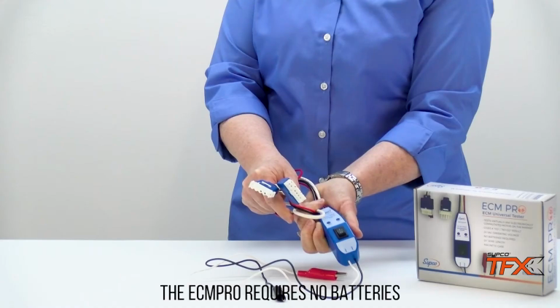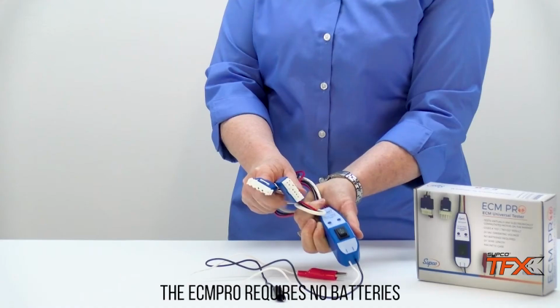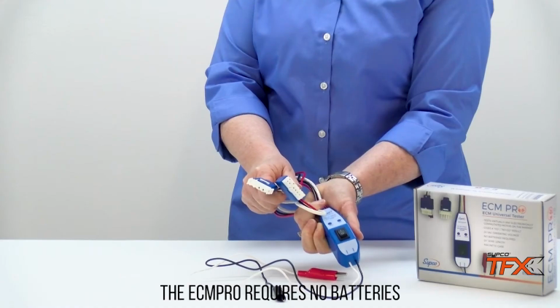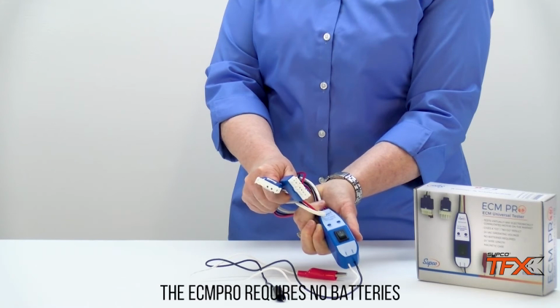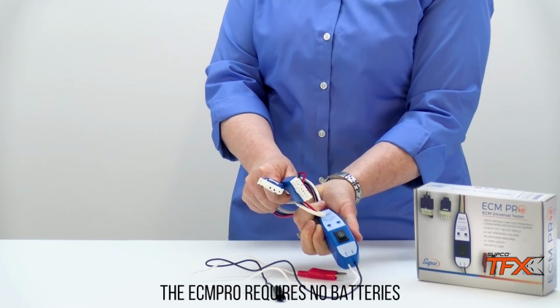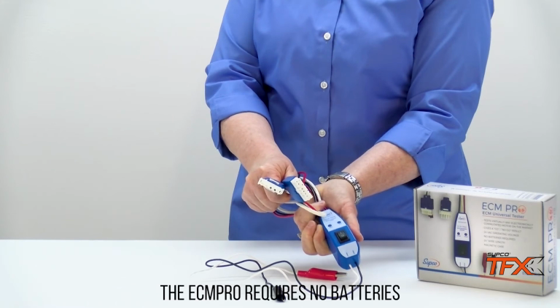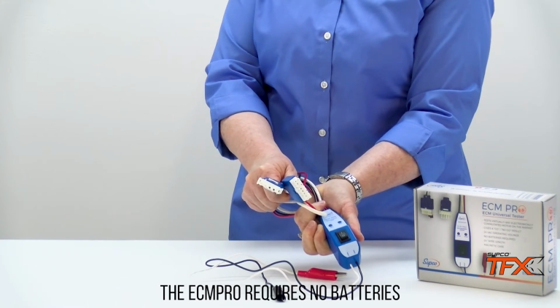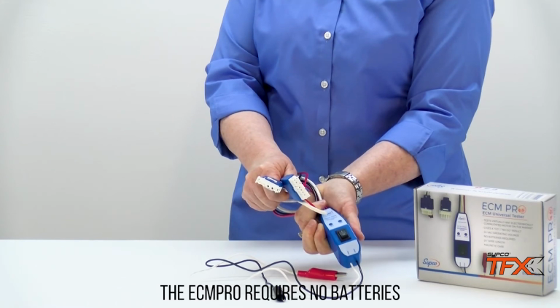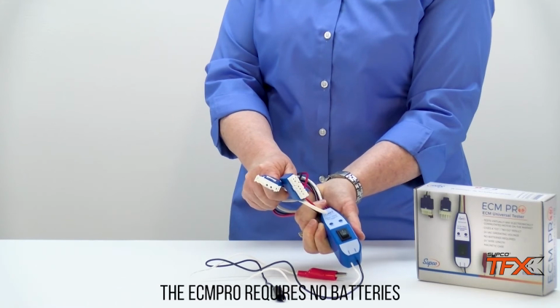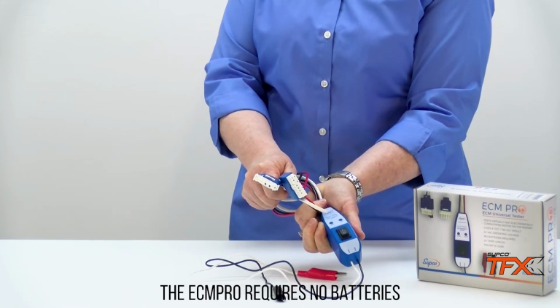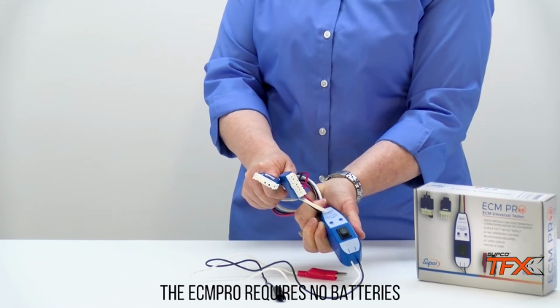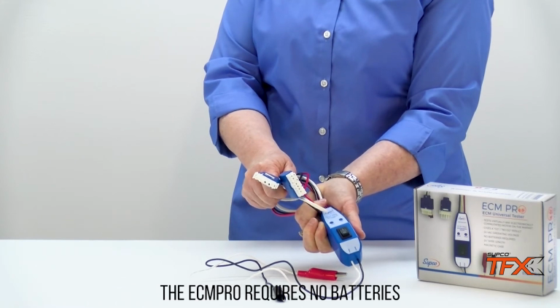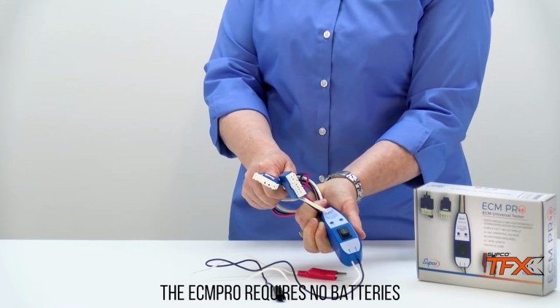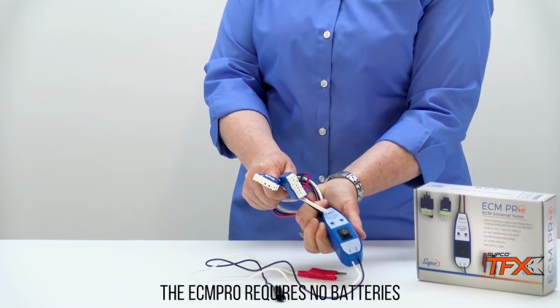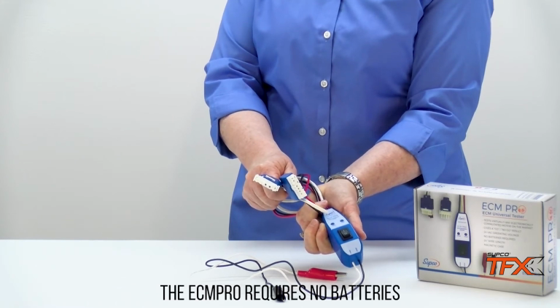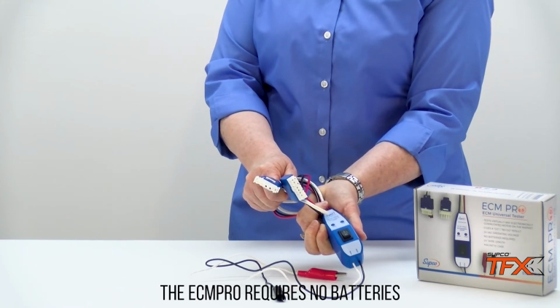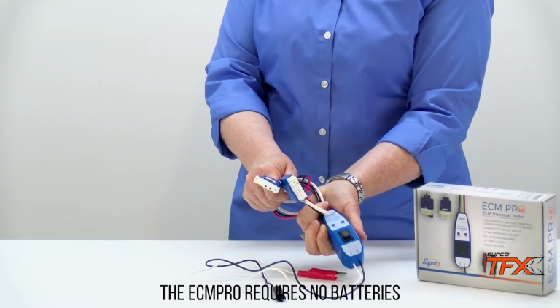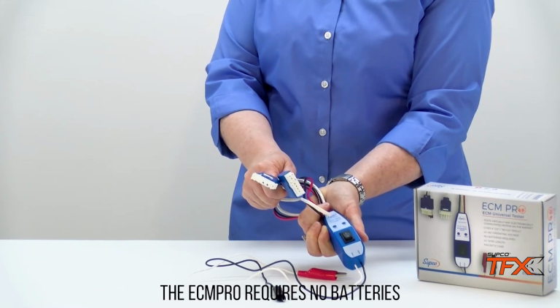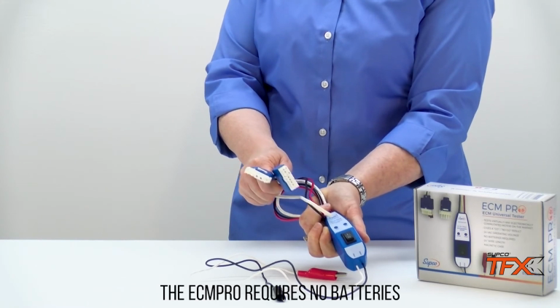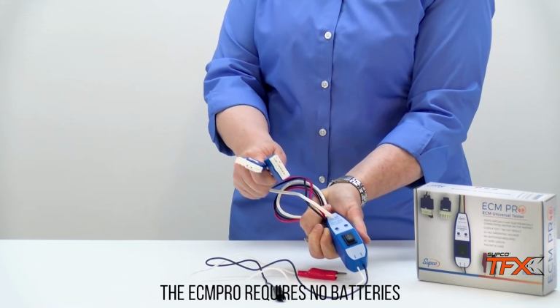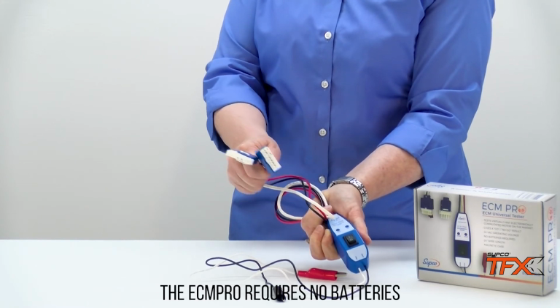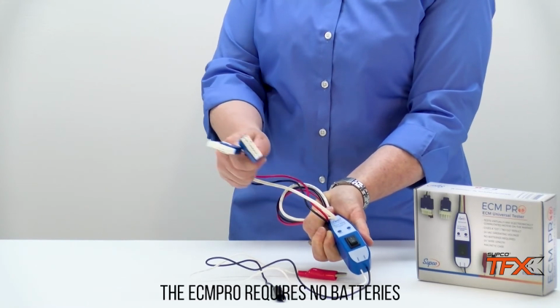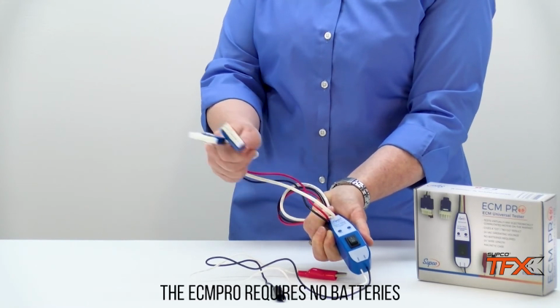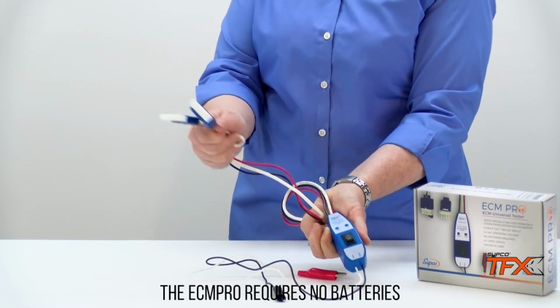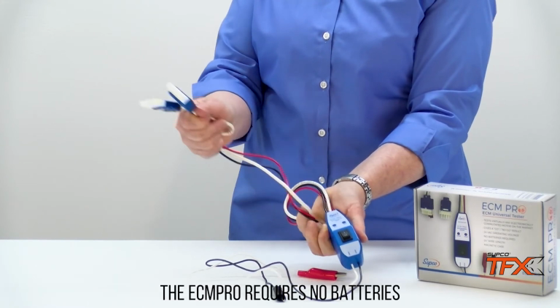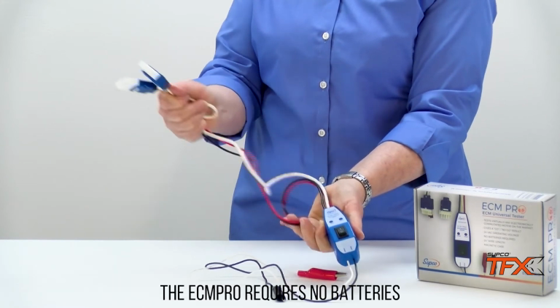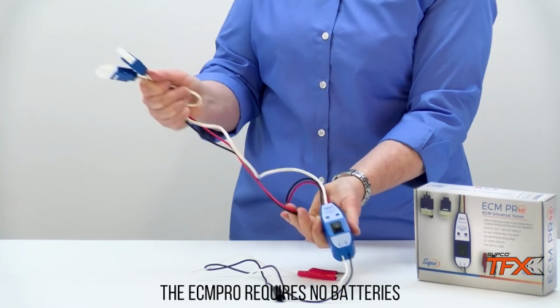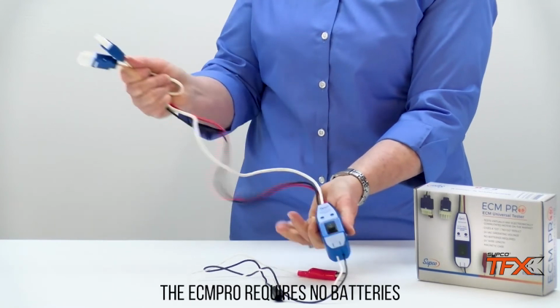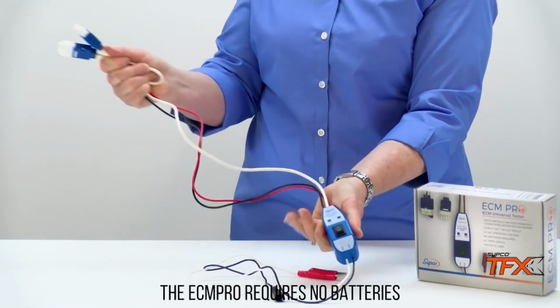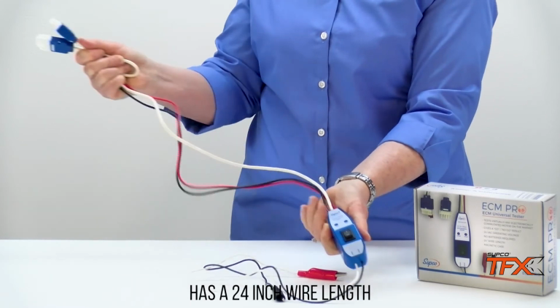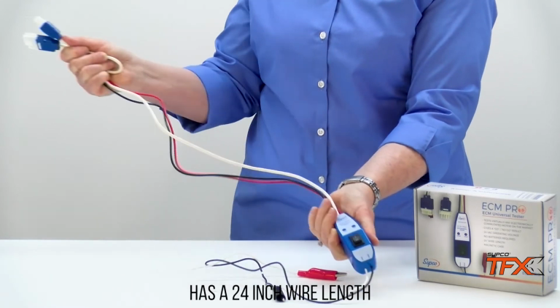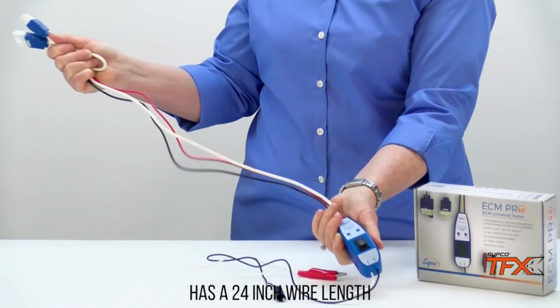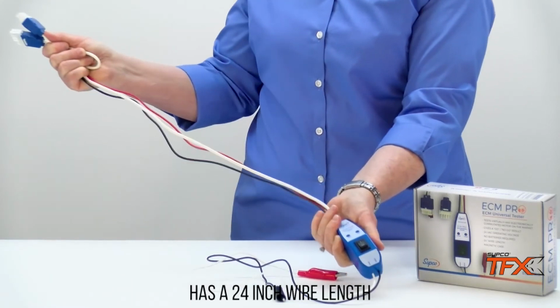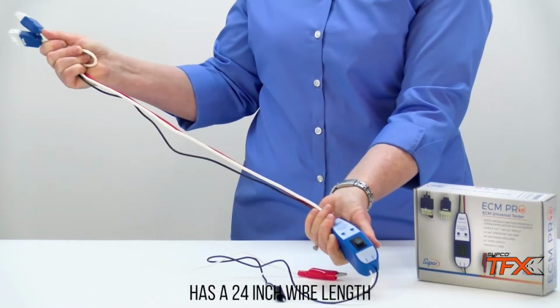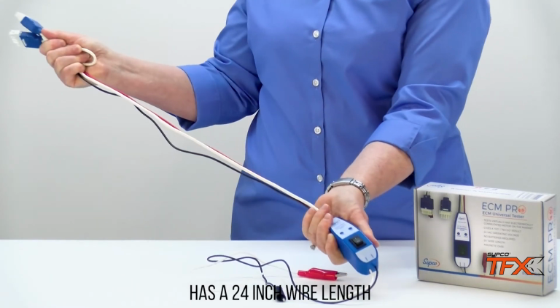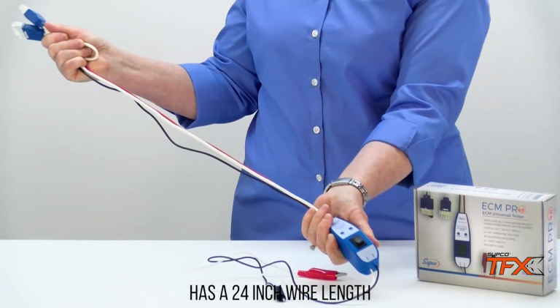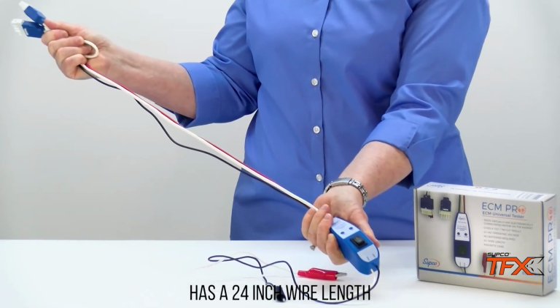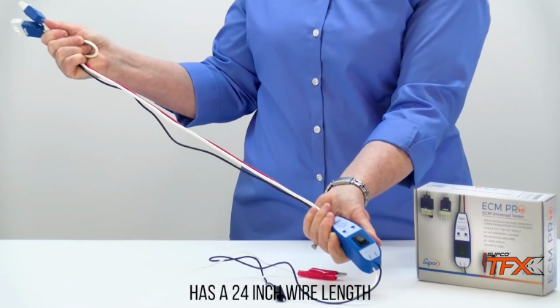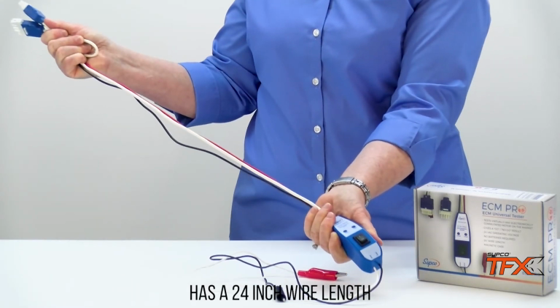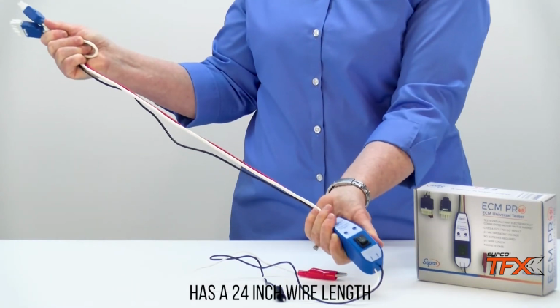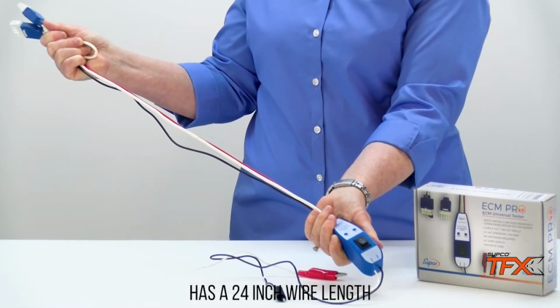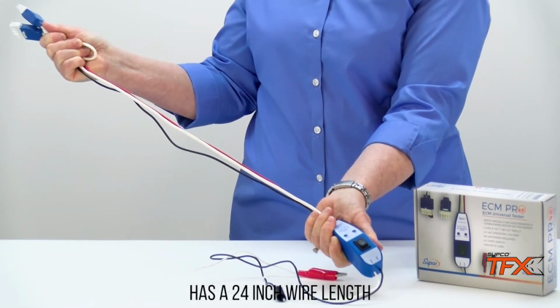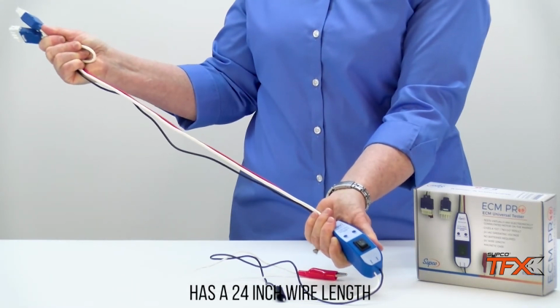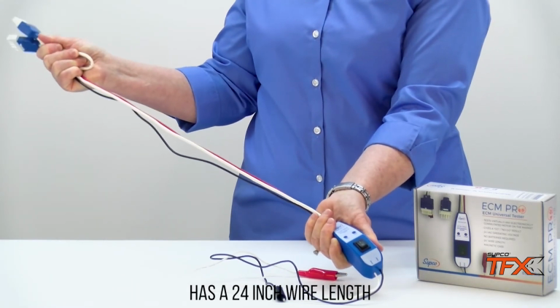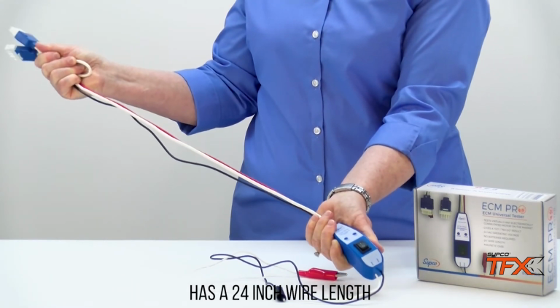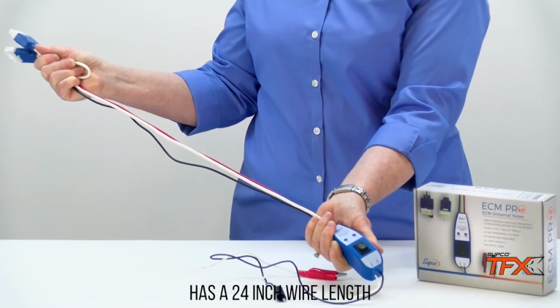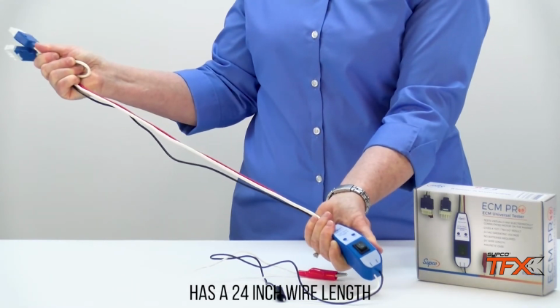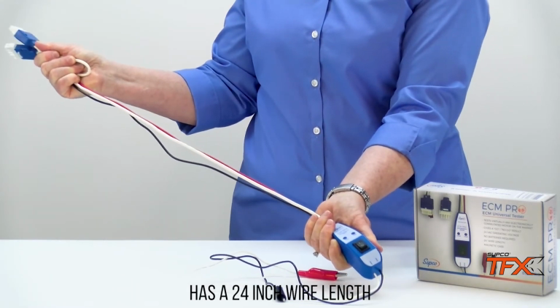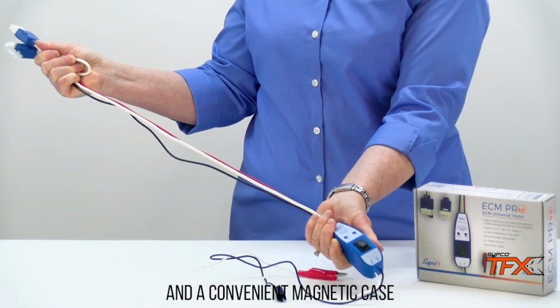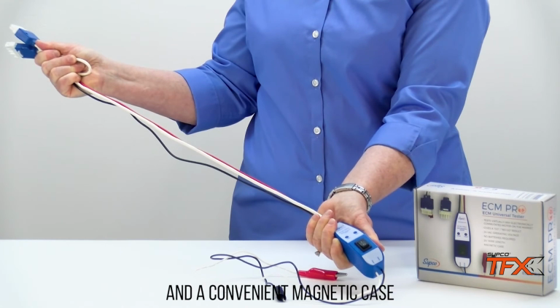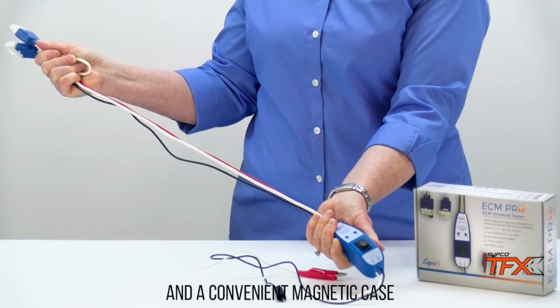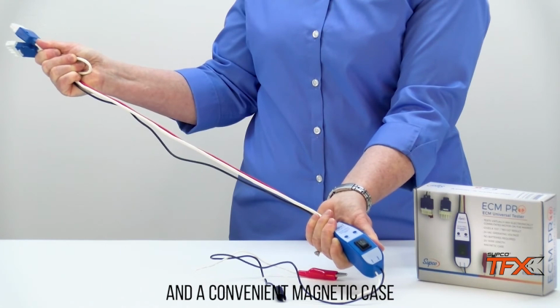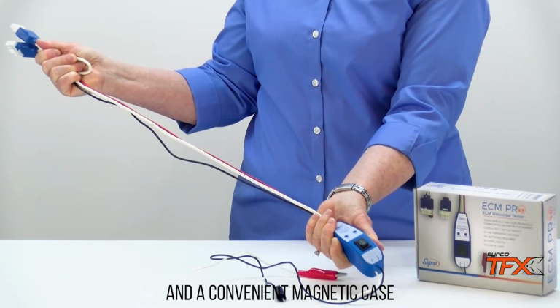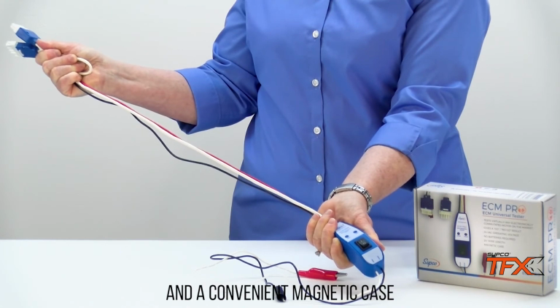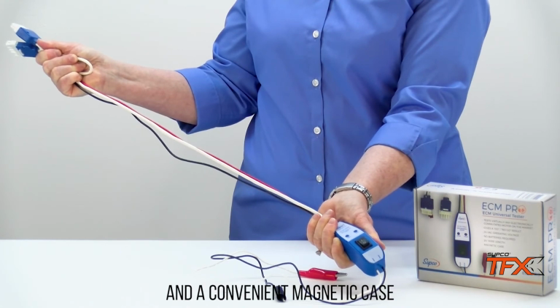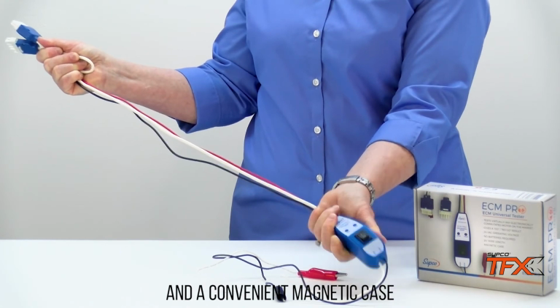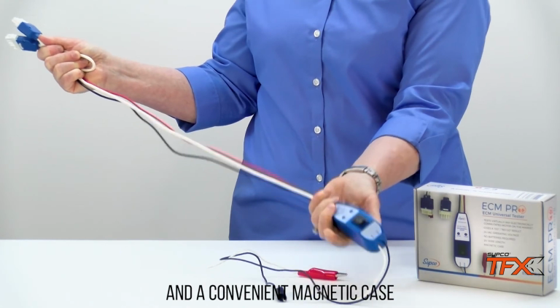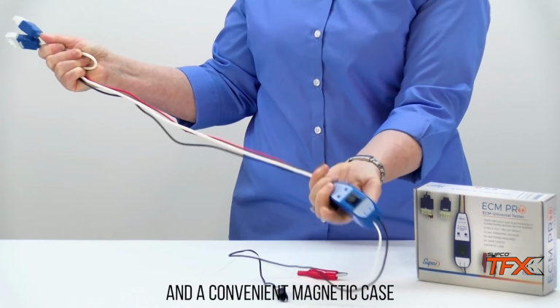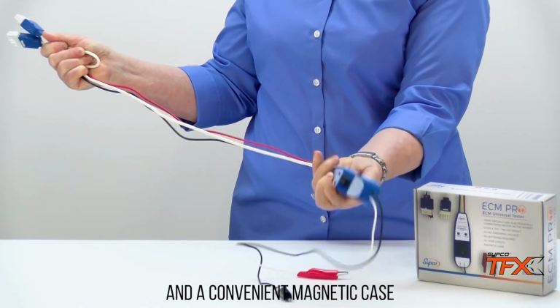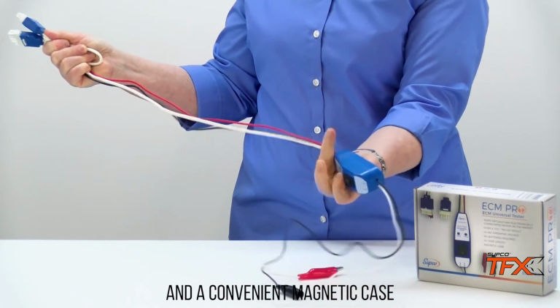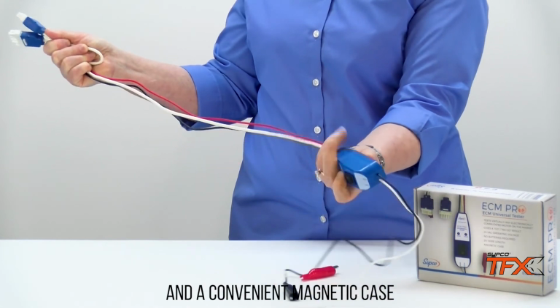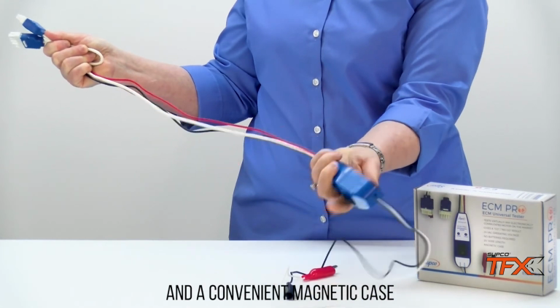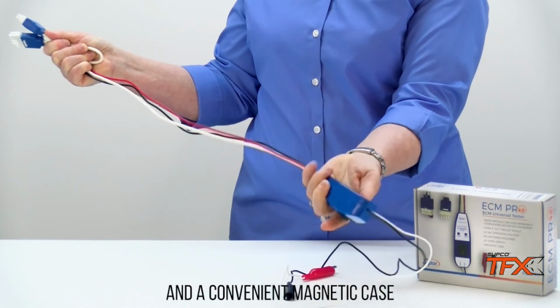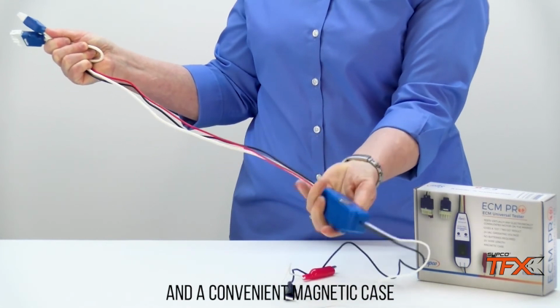The ECM Pro requires no batteries, has a 24 inch wire length, and a convenient magnetic case.